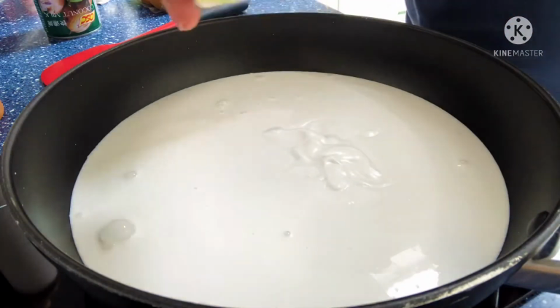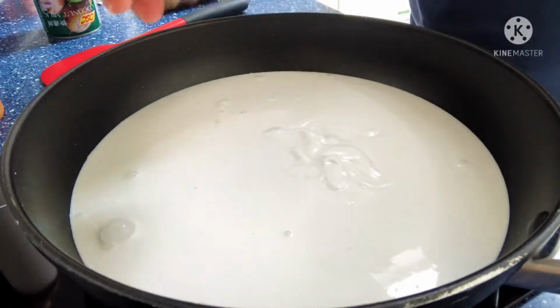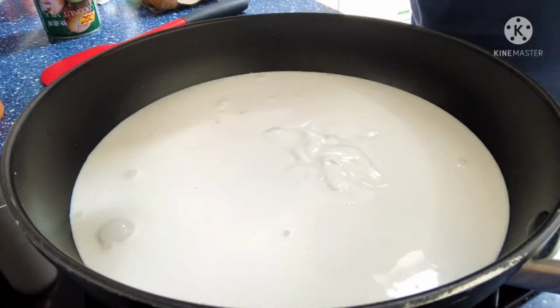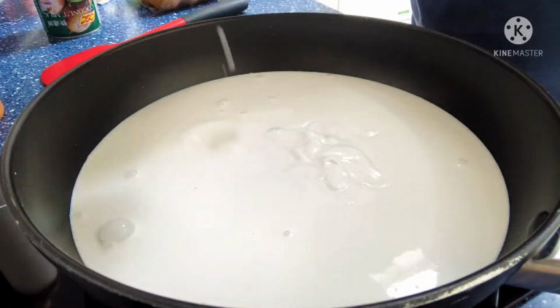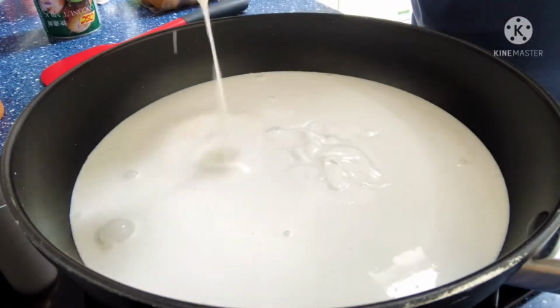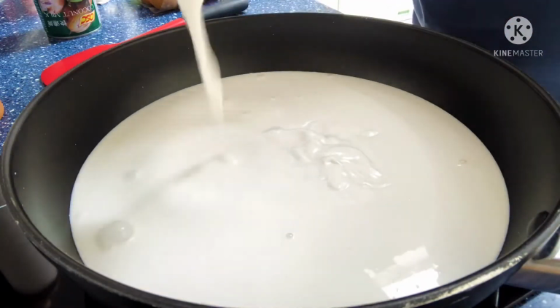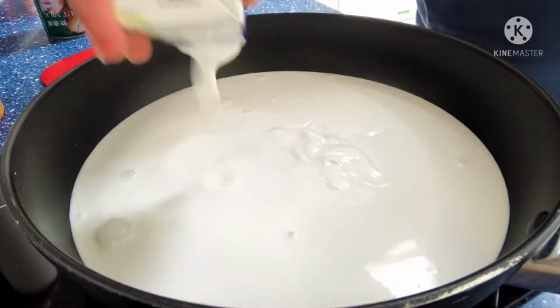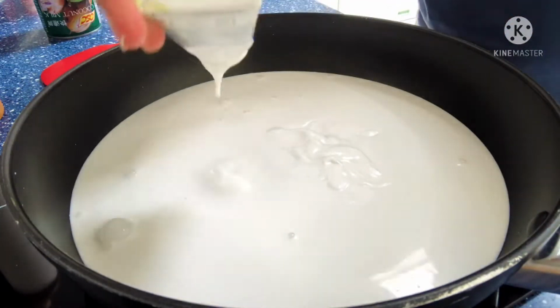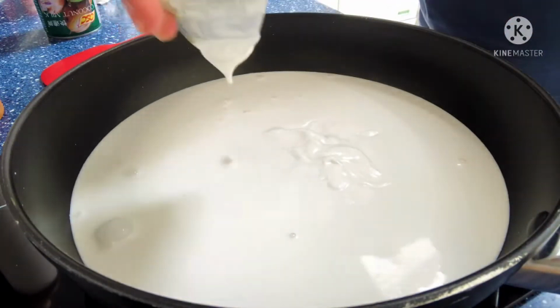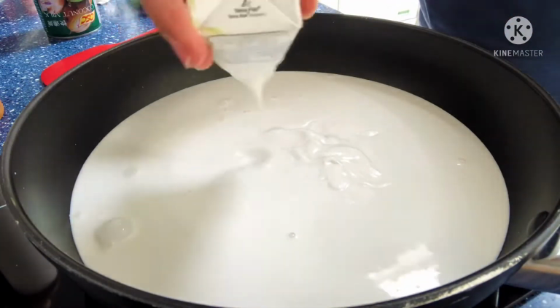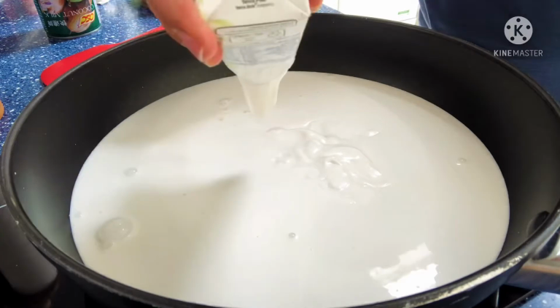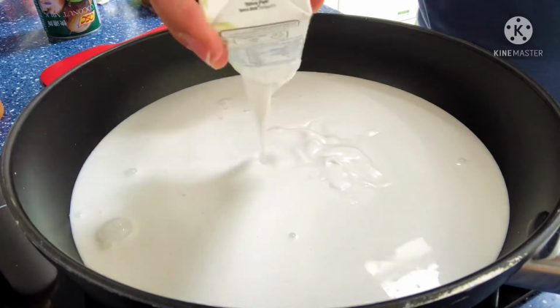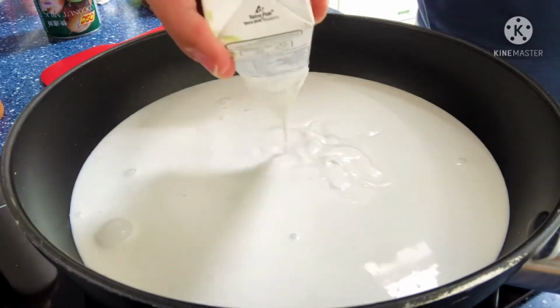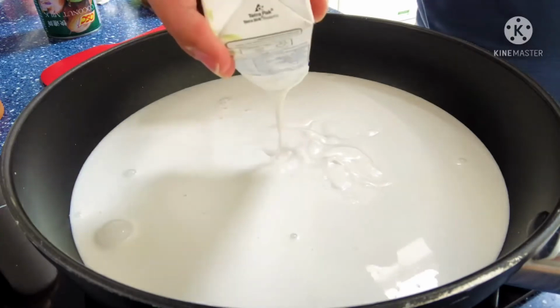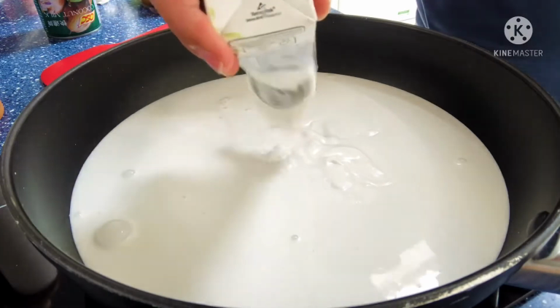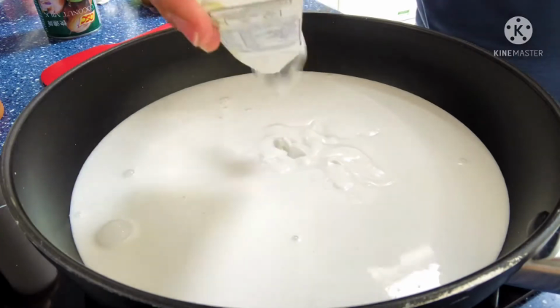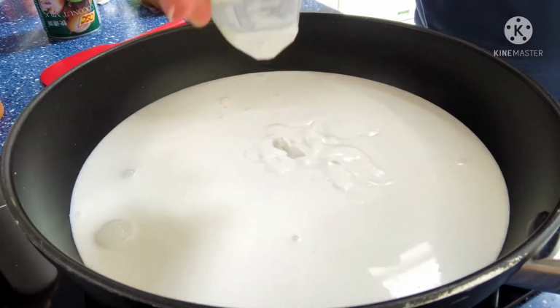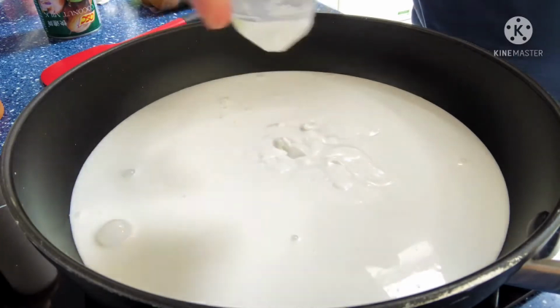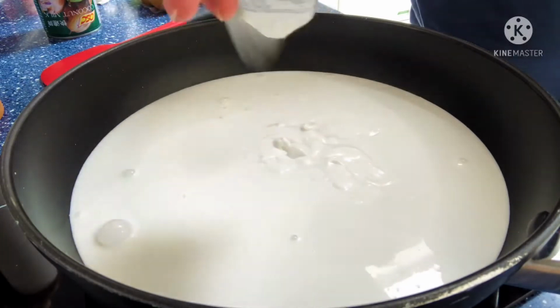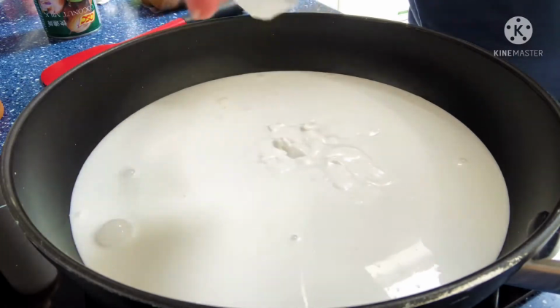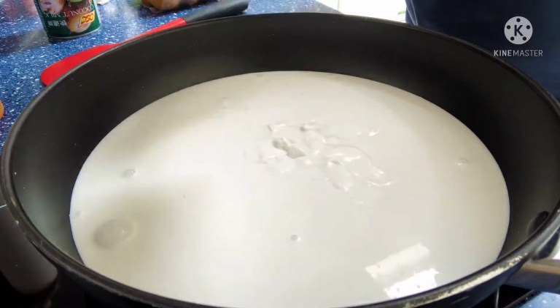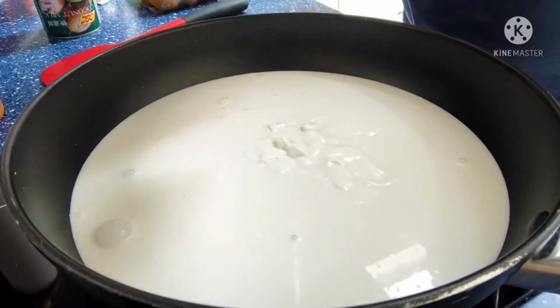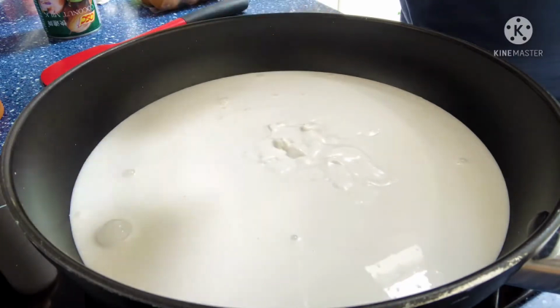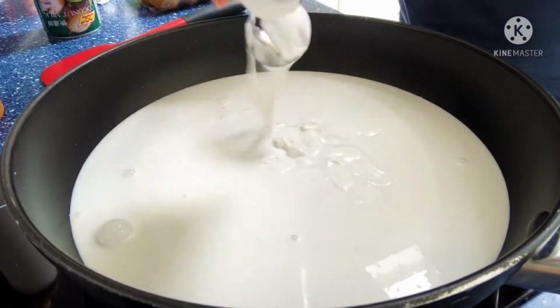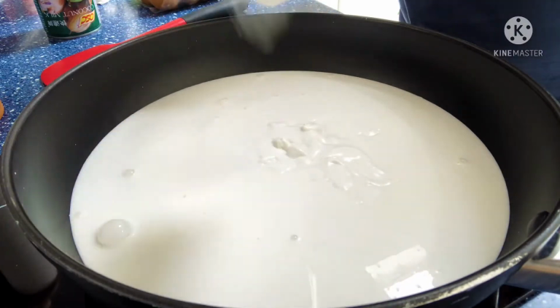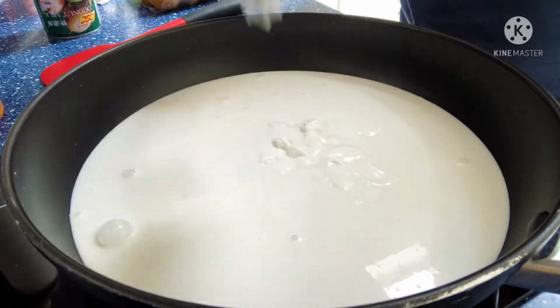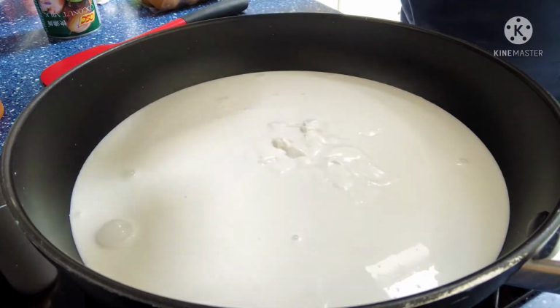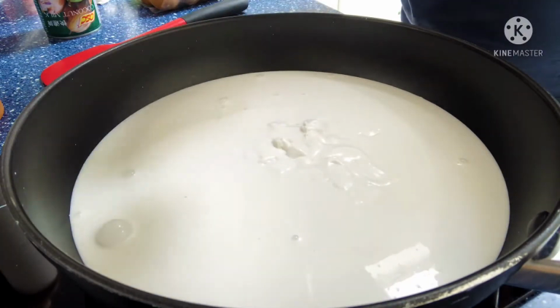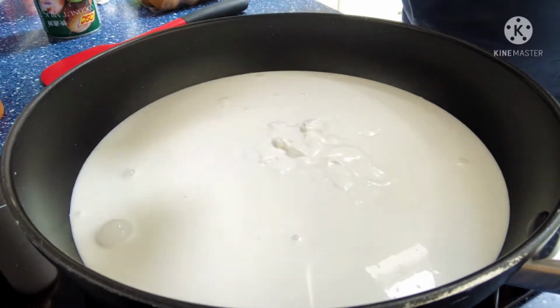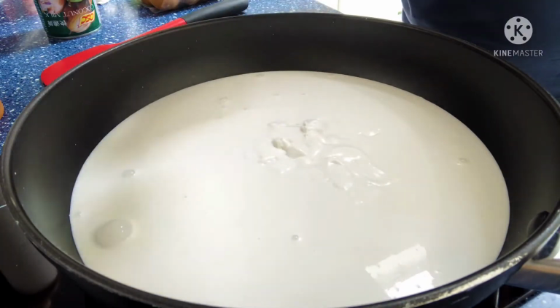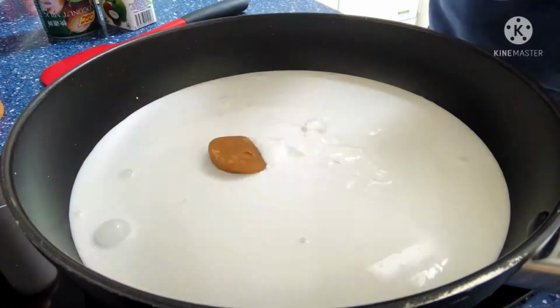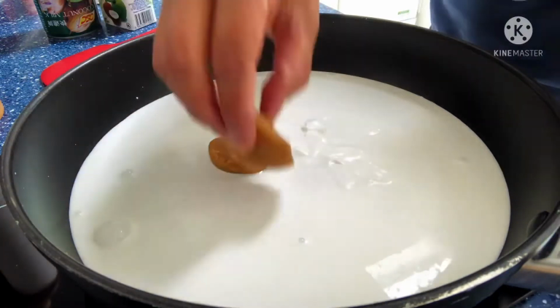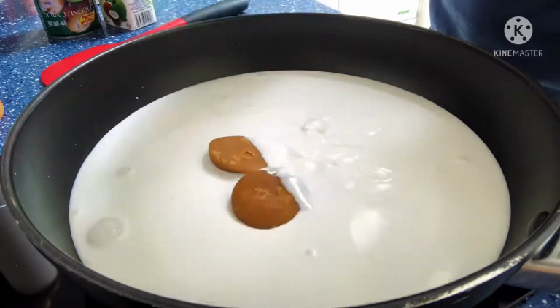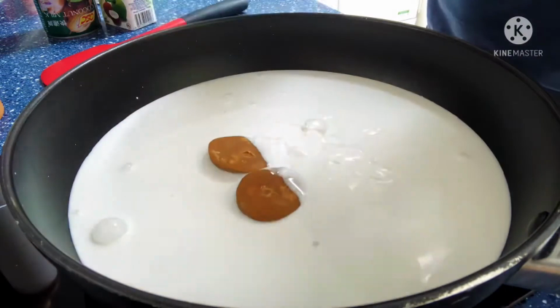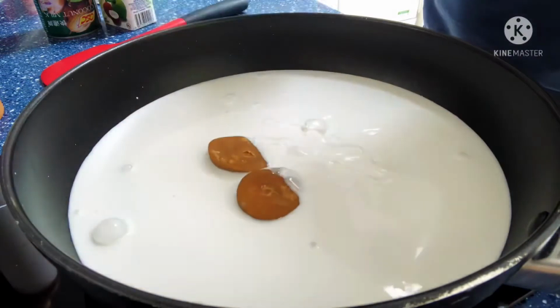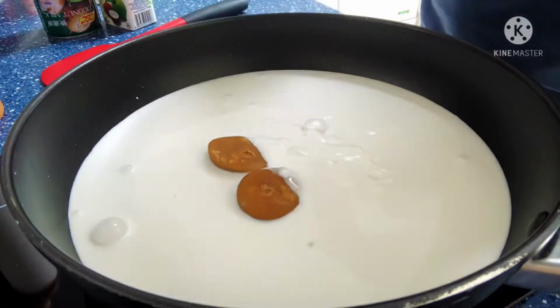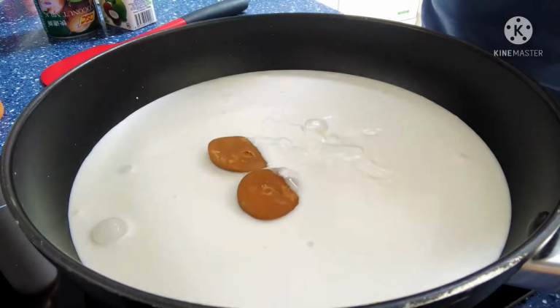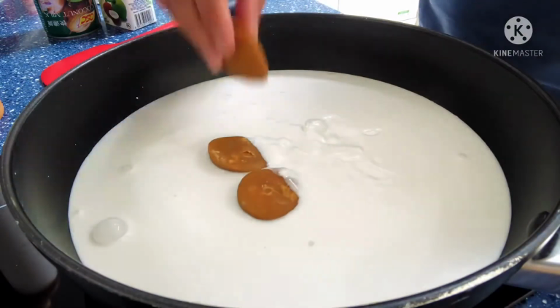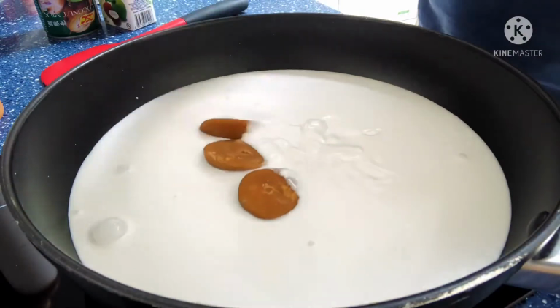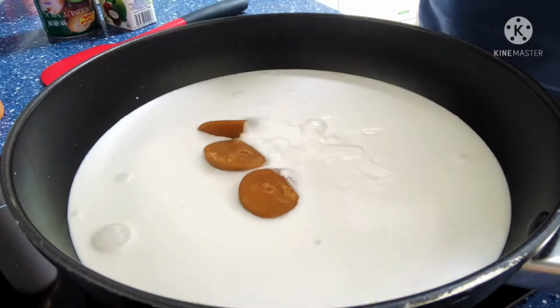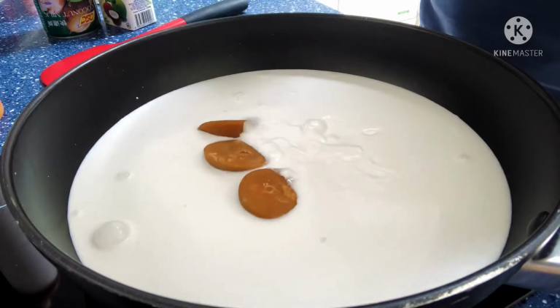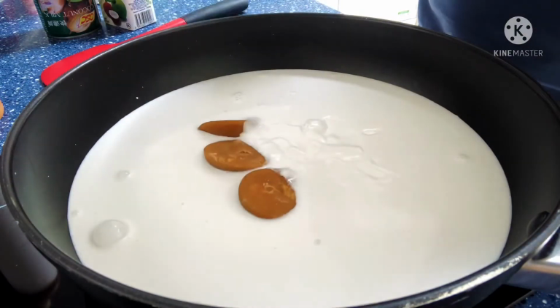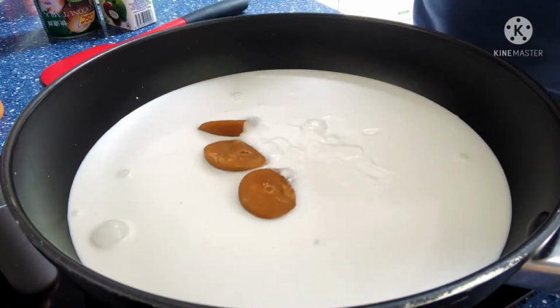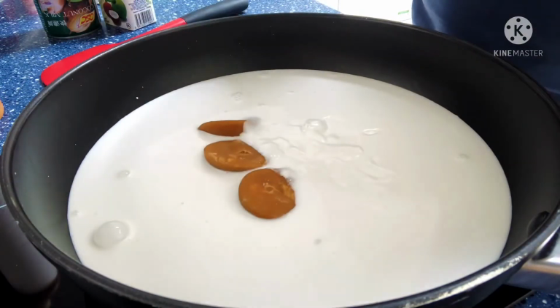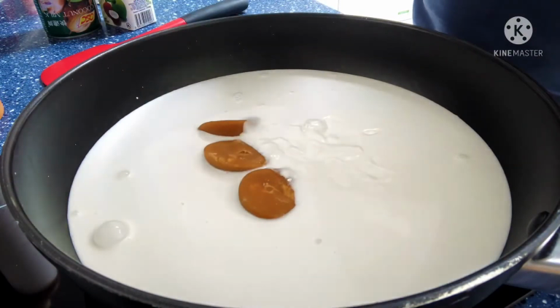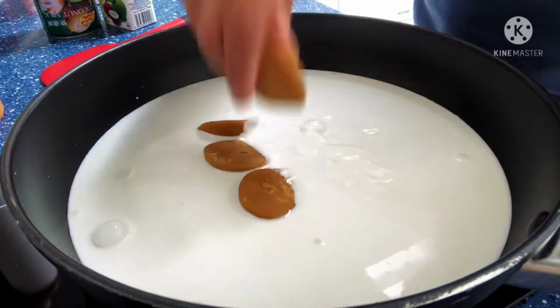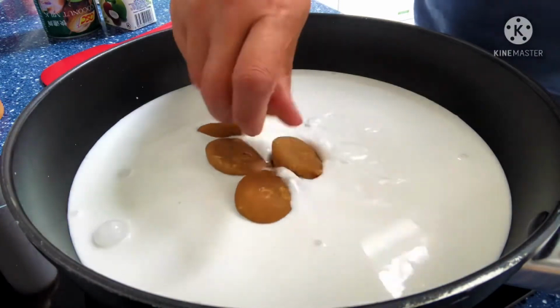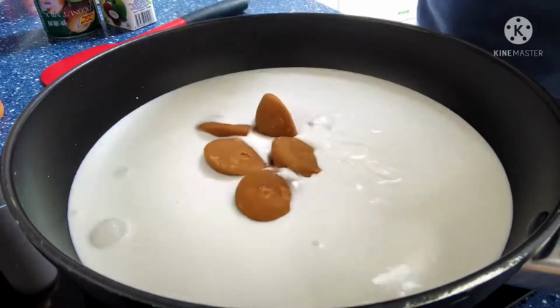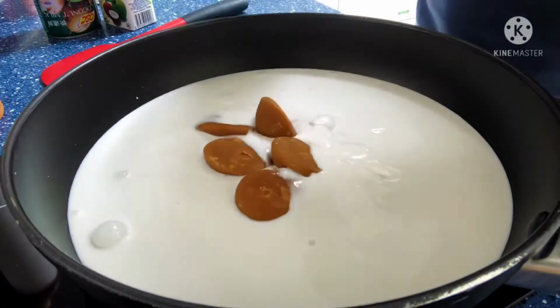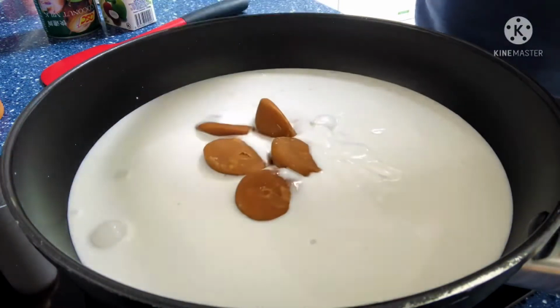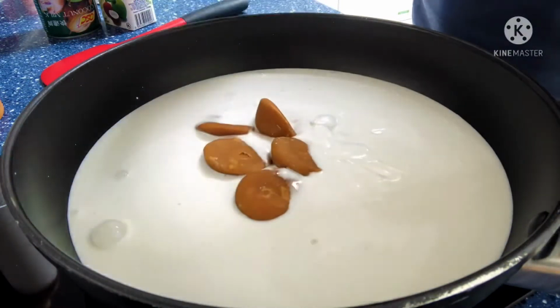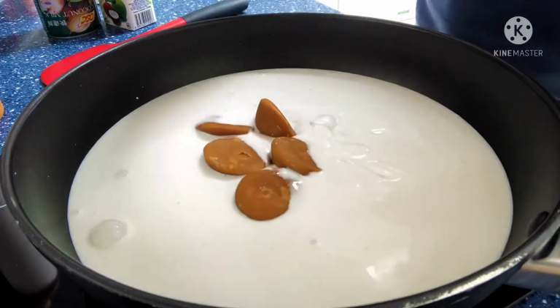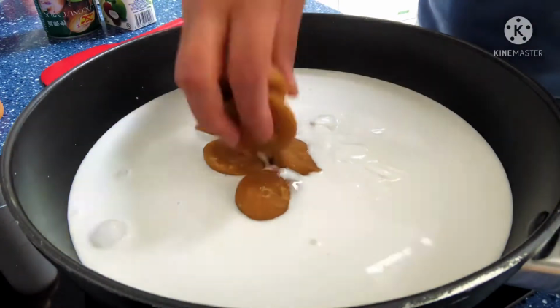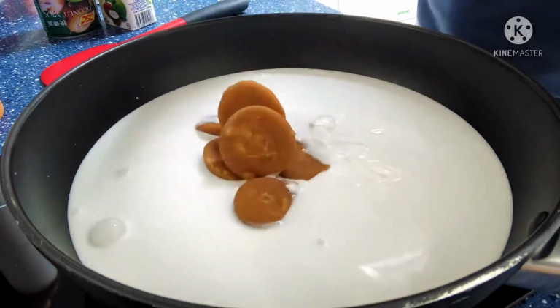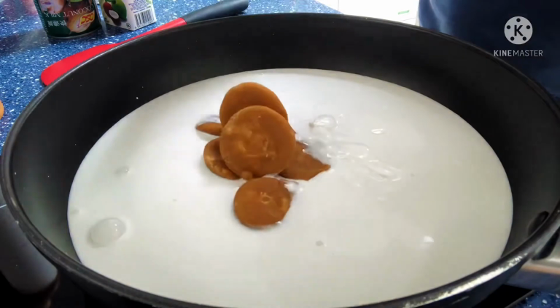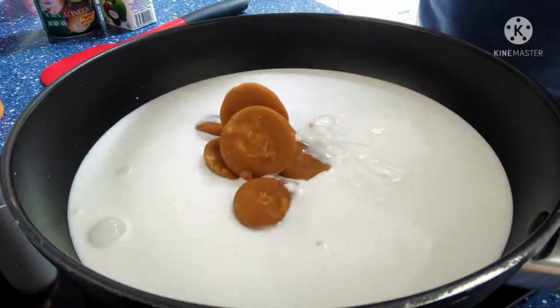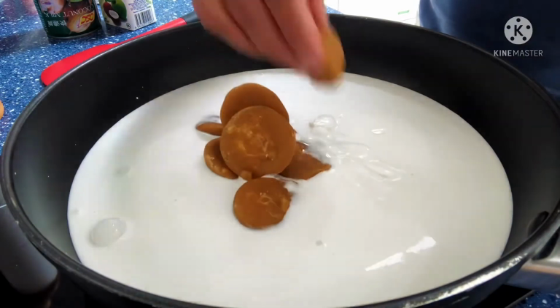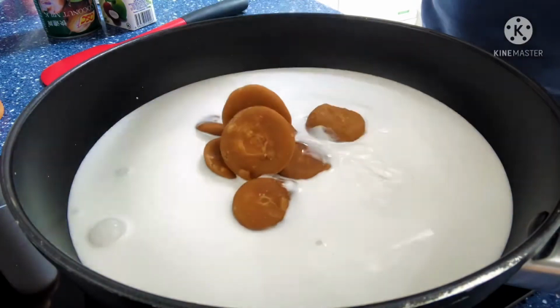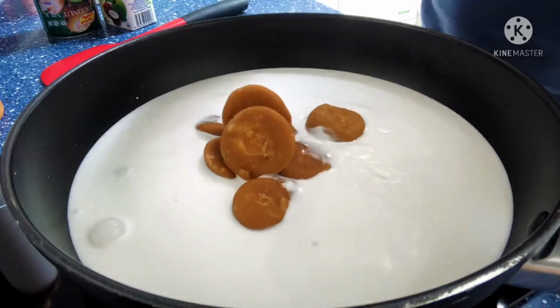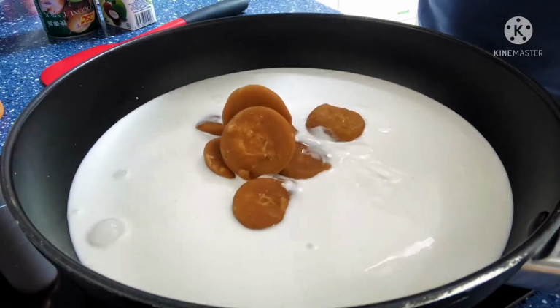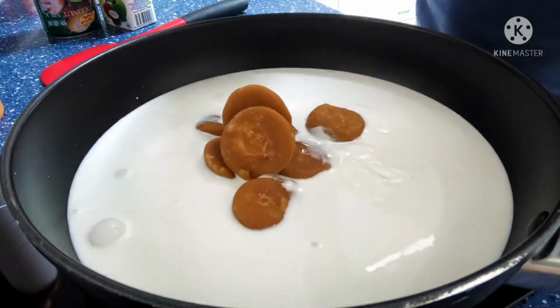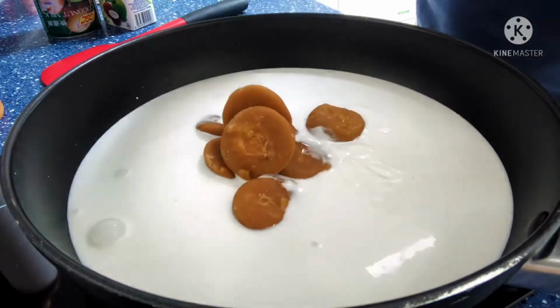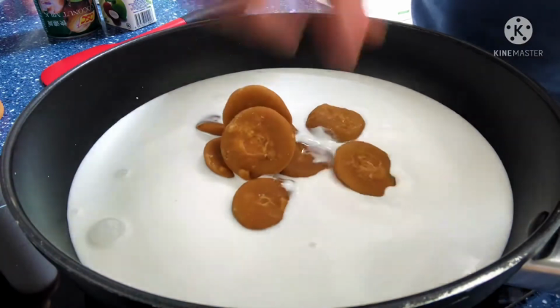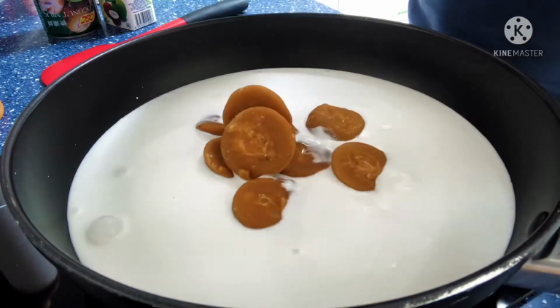So basically, you just put everything in a pan, give it a stir, and cook it until it's done. And then that's it.